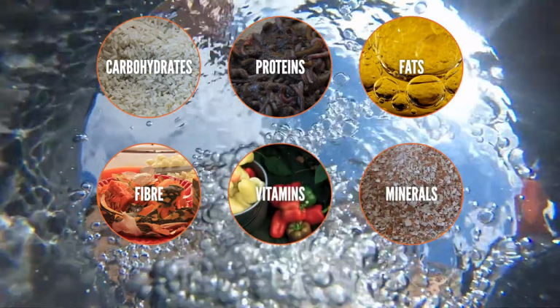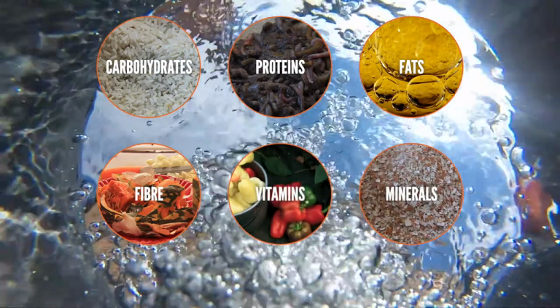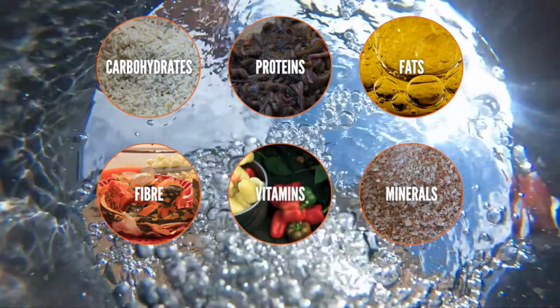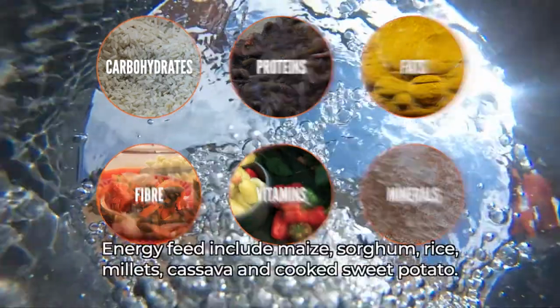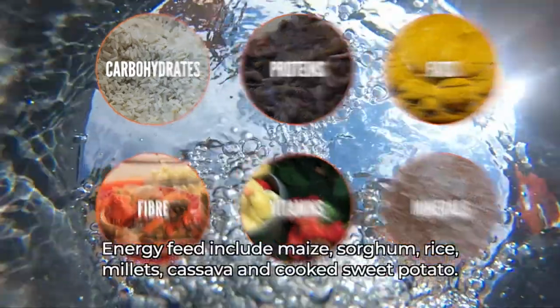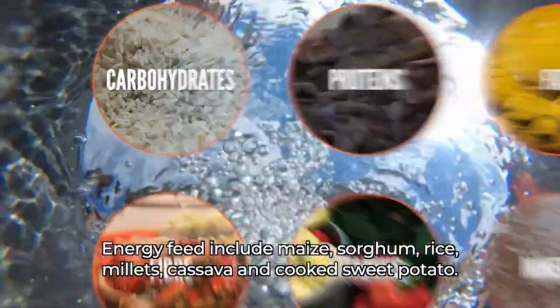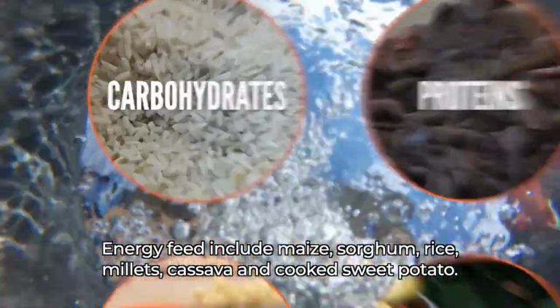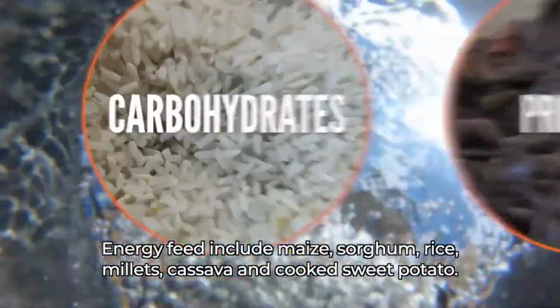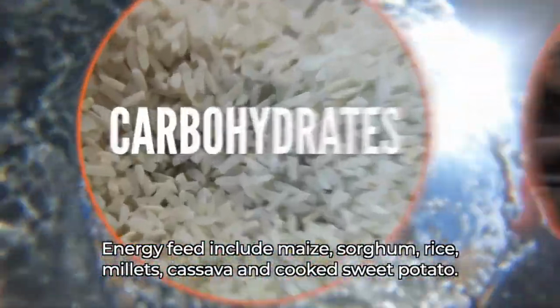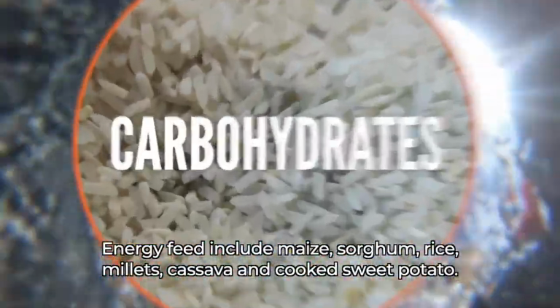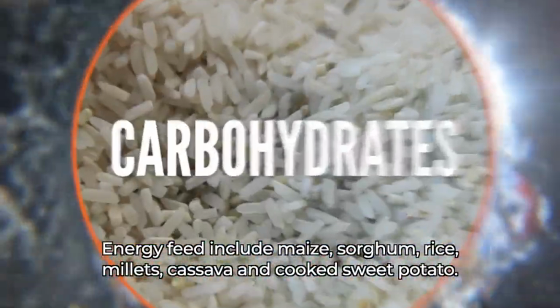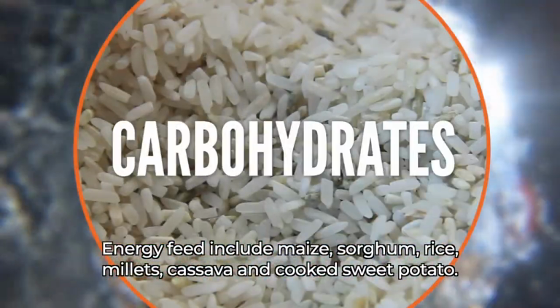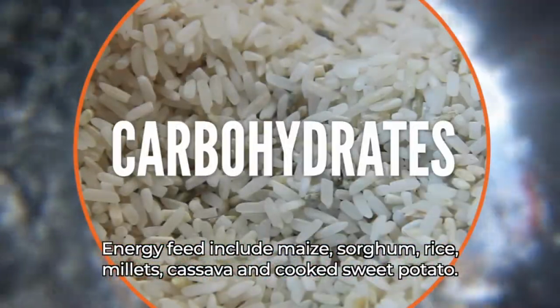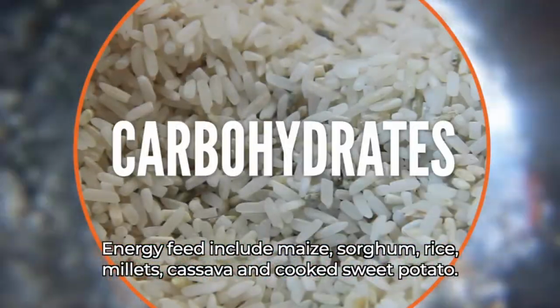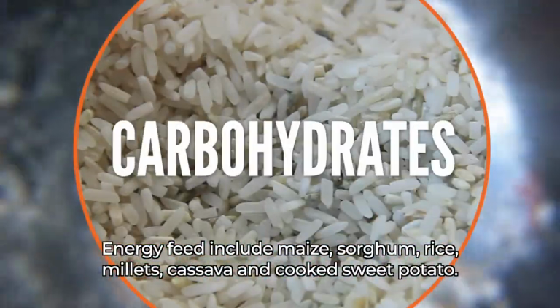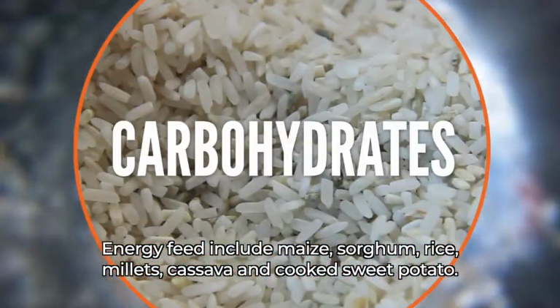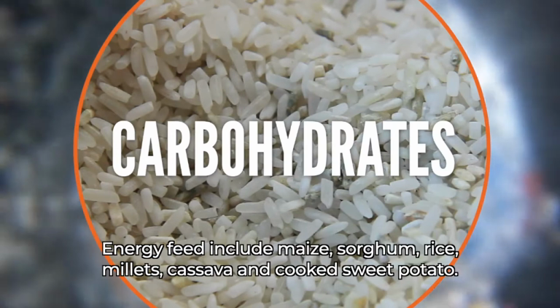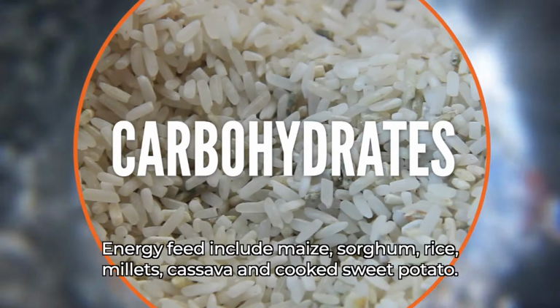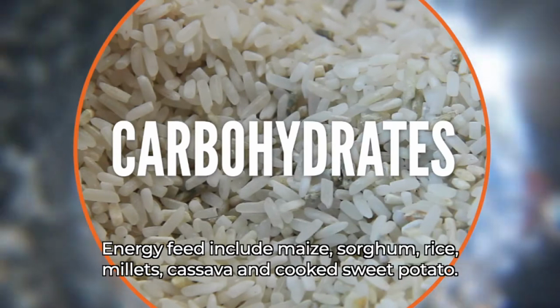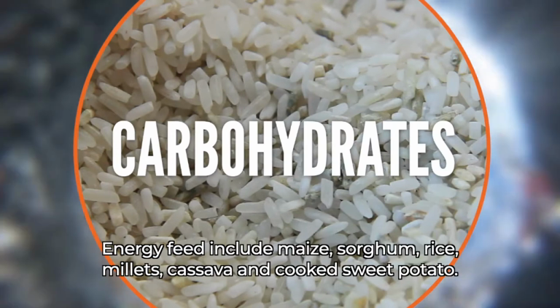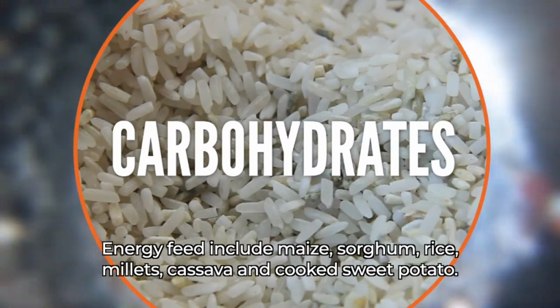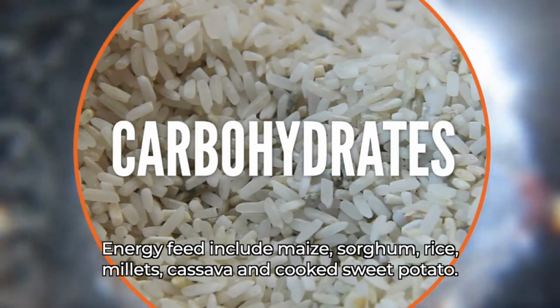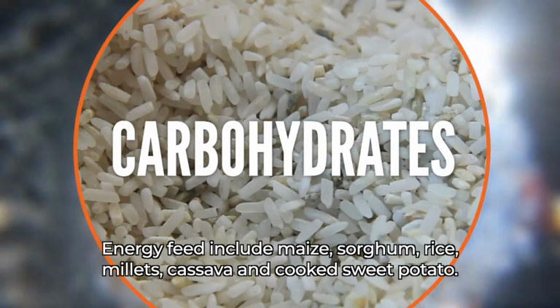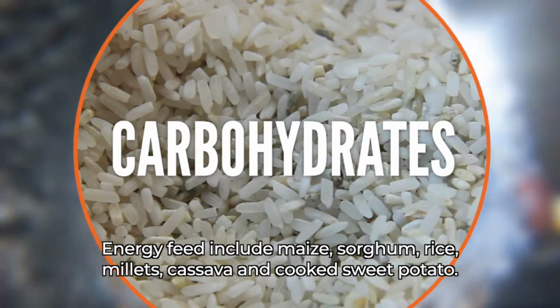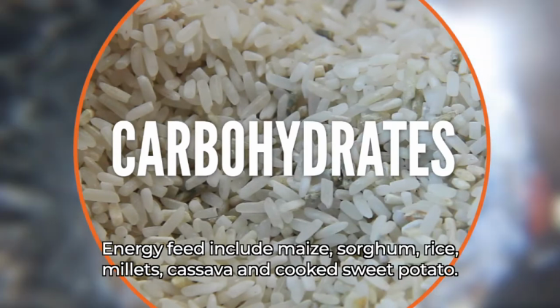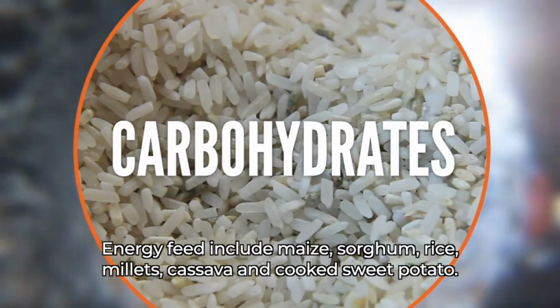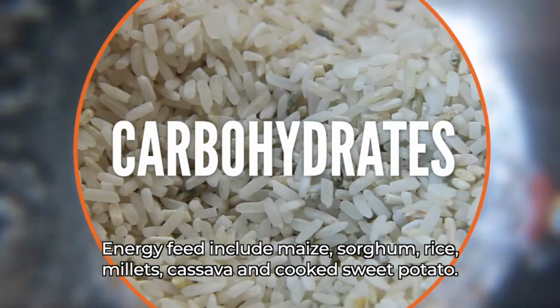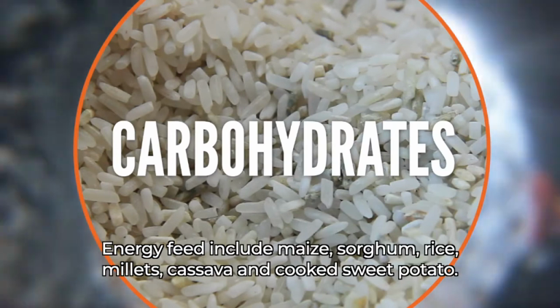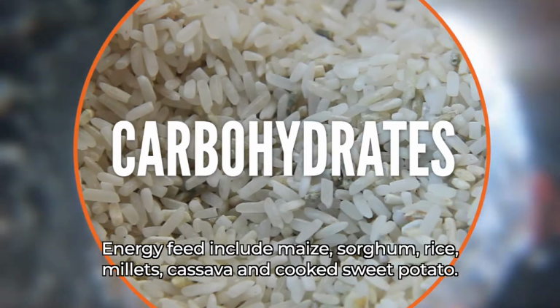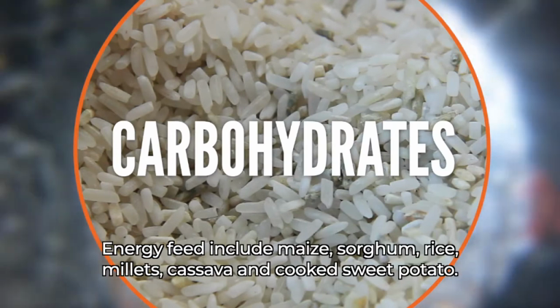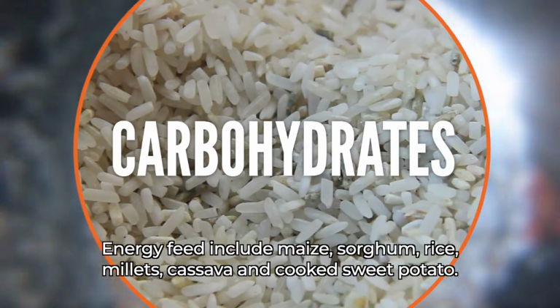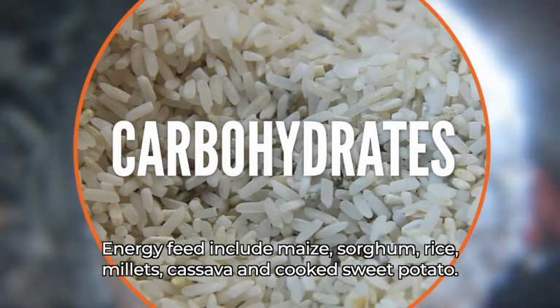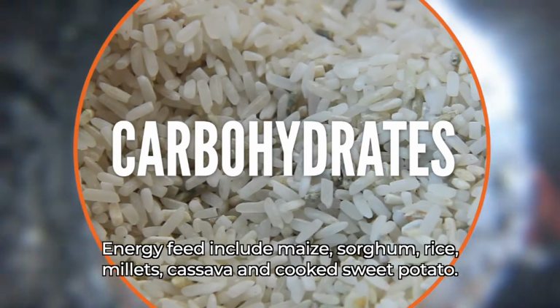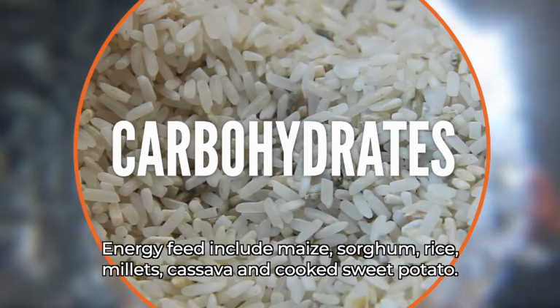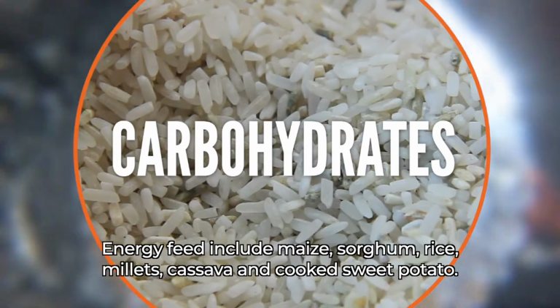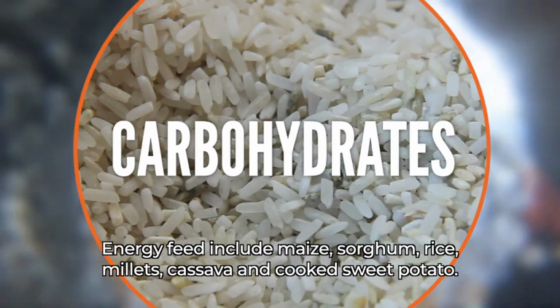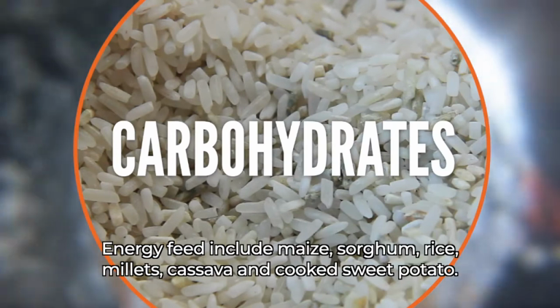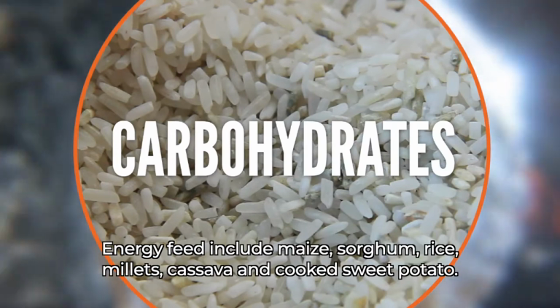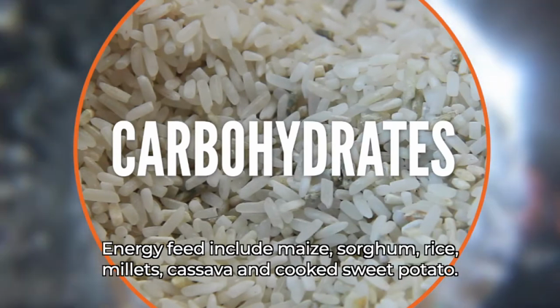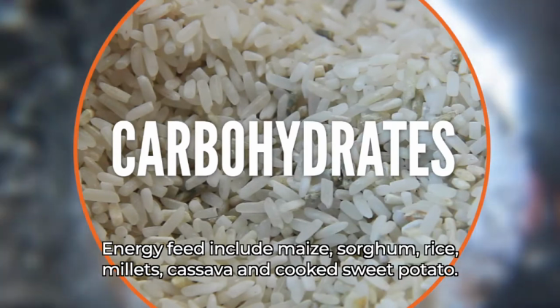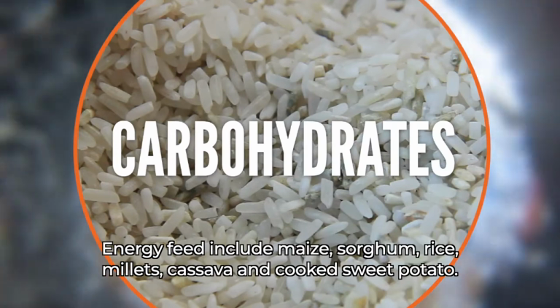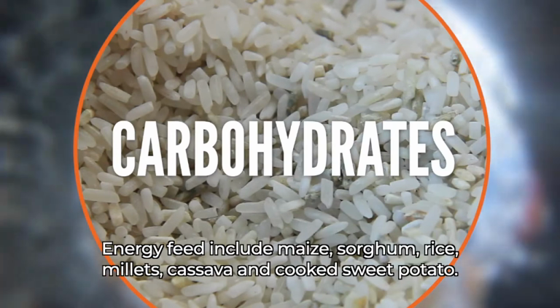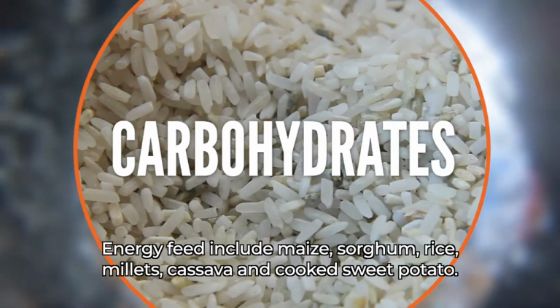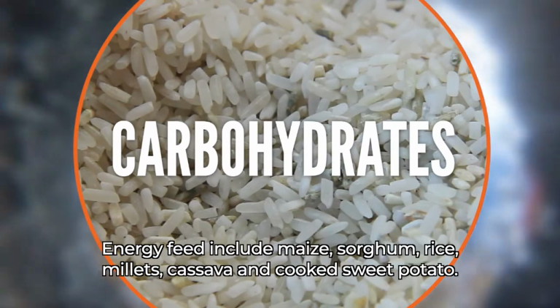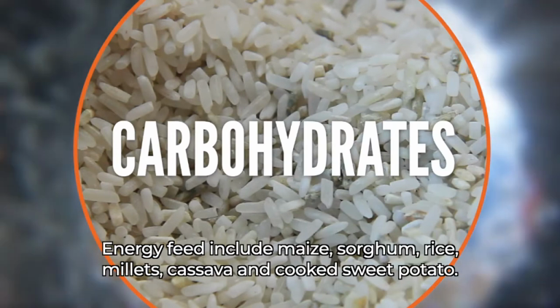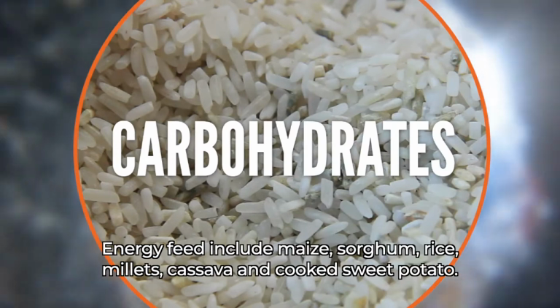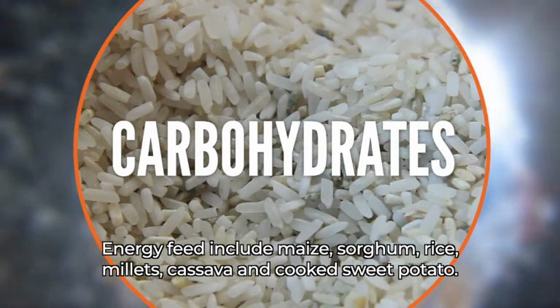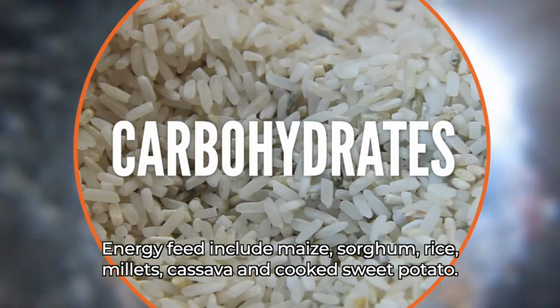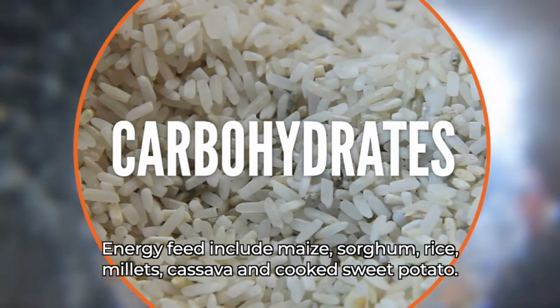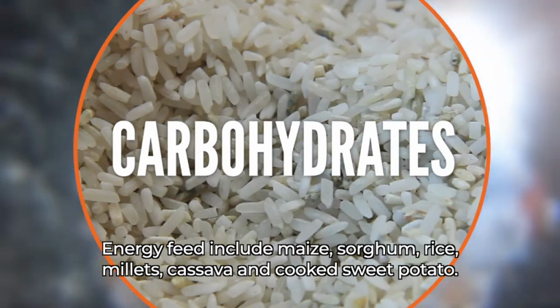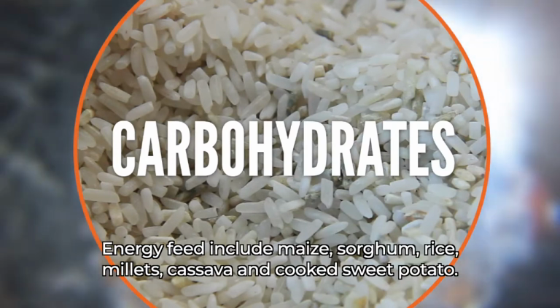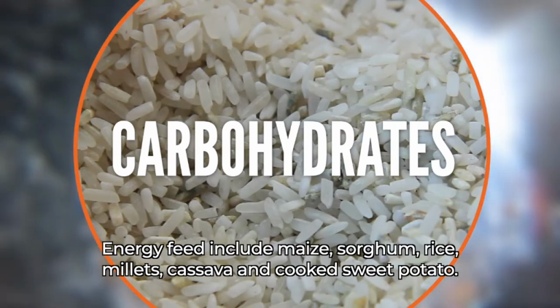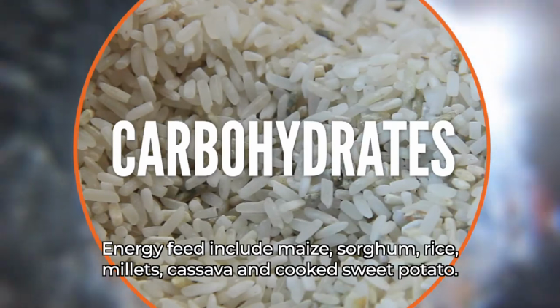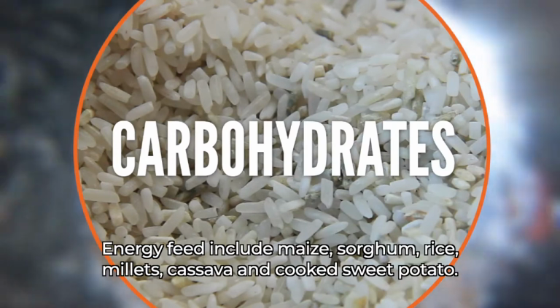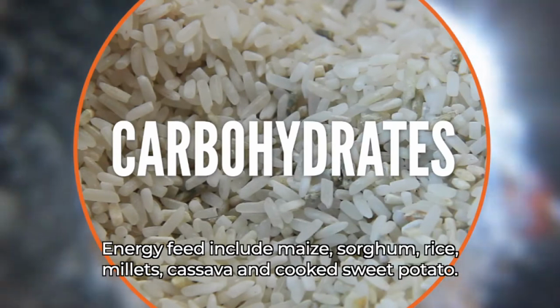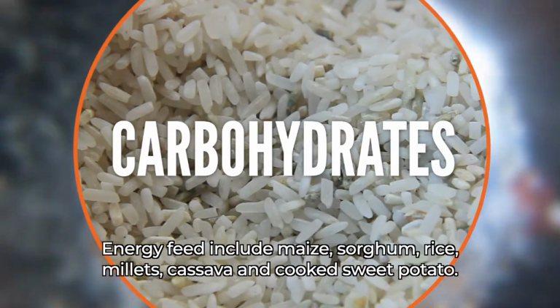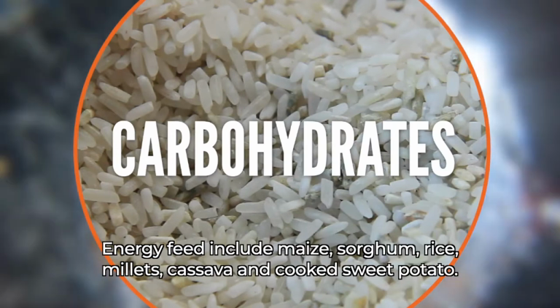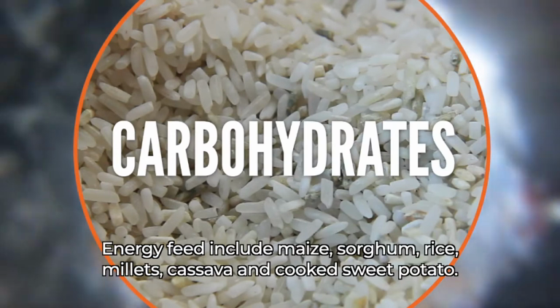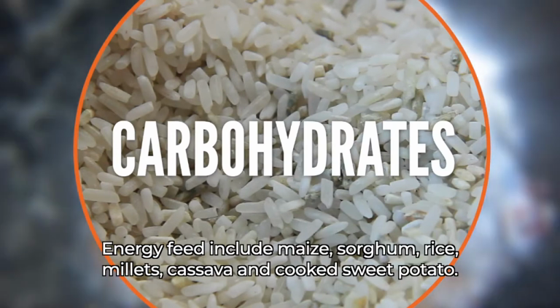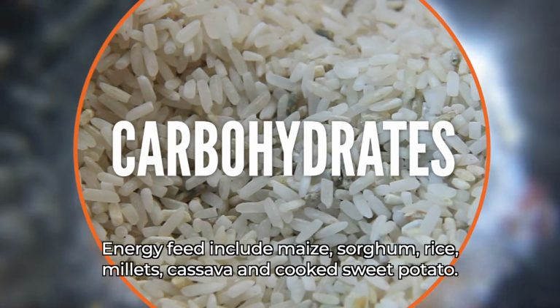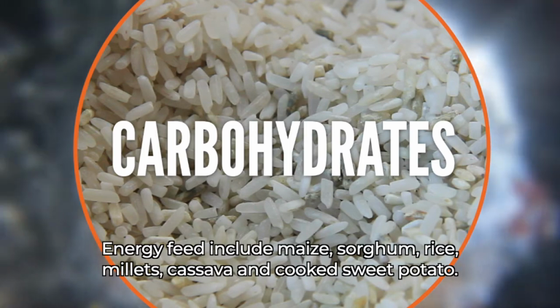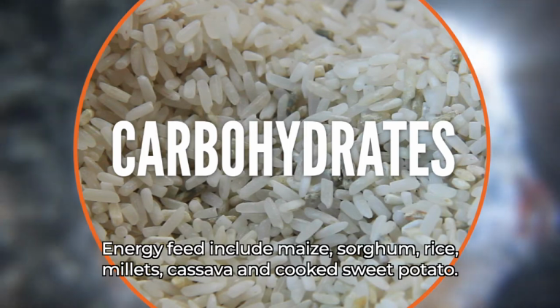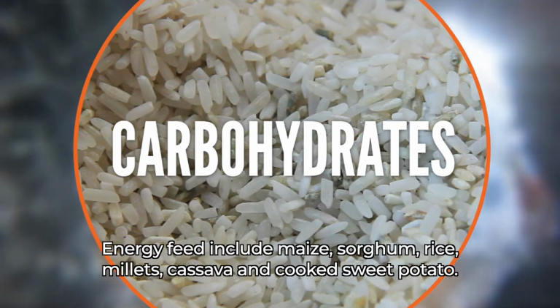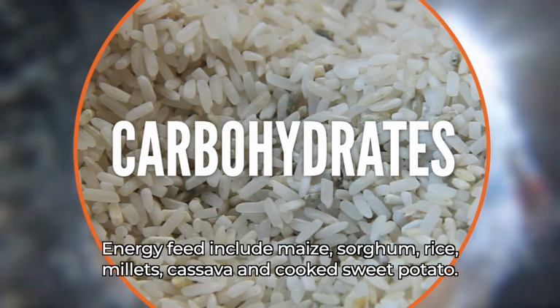Energy feed includes maize, sorghum, rice, millets, cassava and cooked sweet potato.